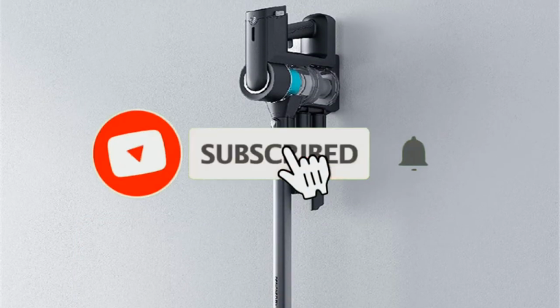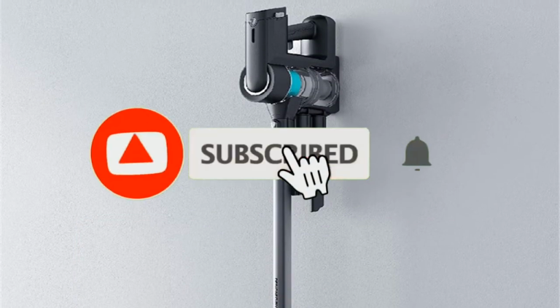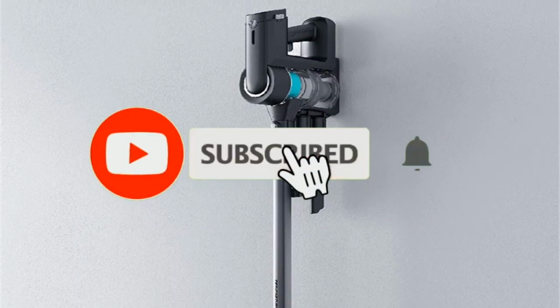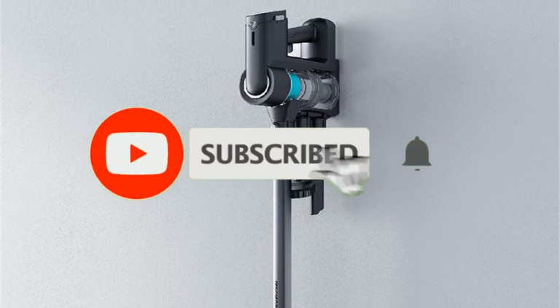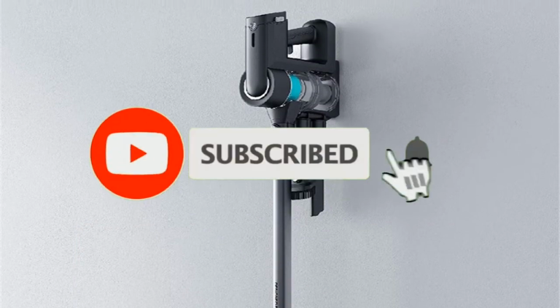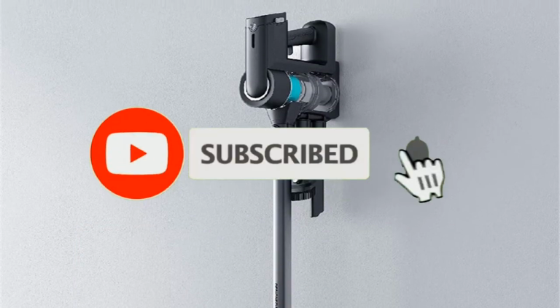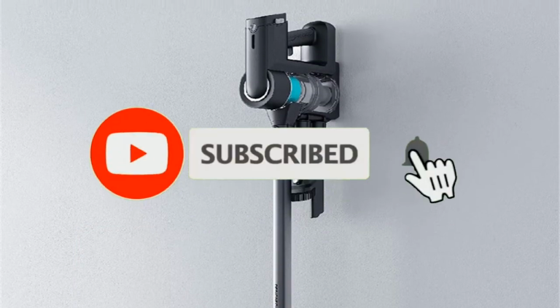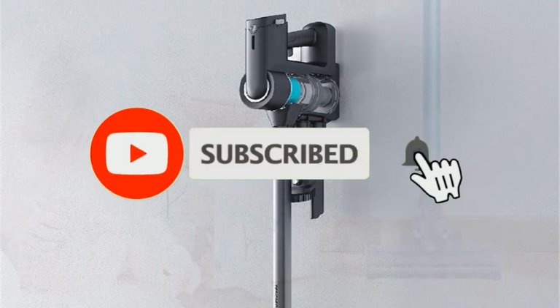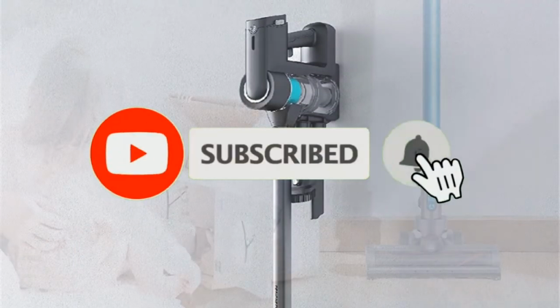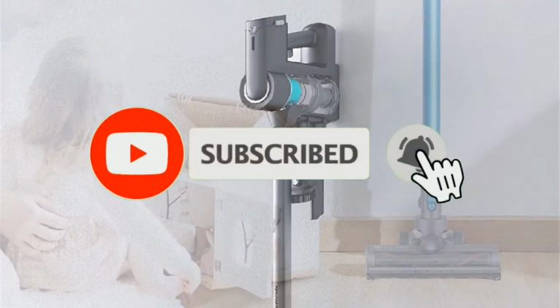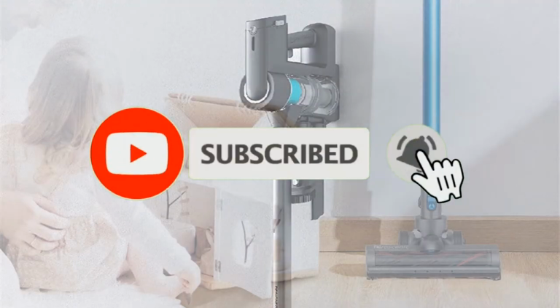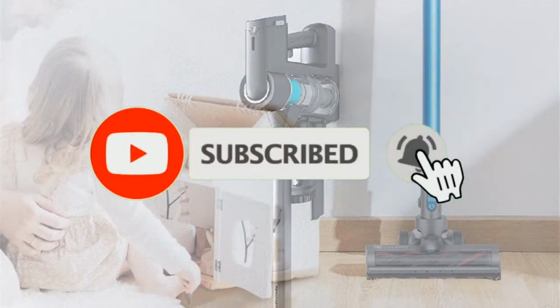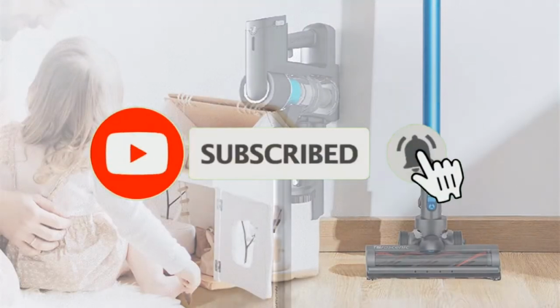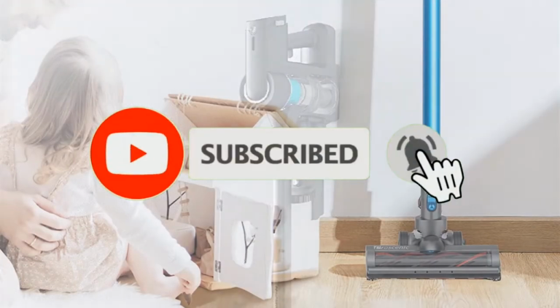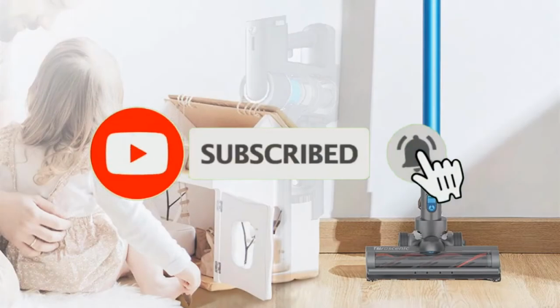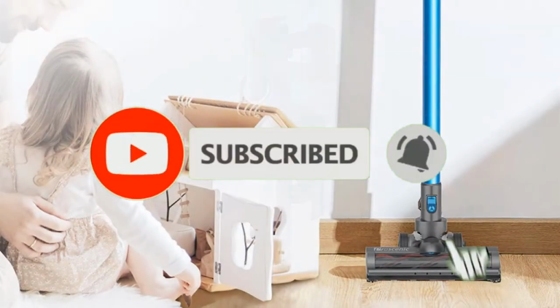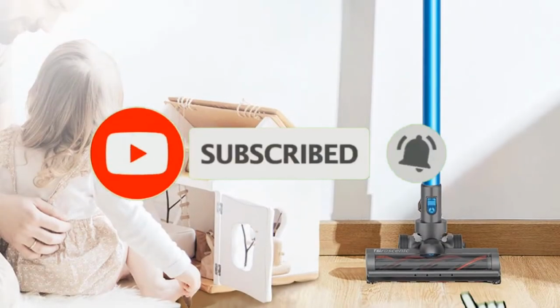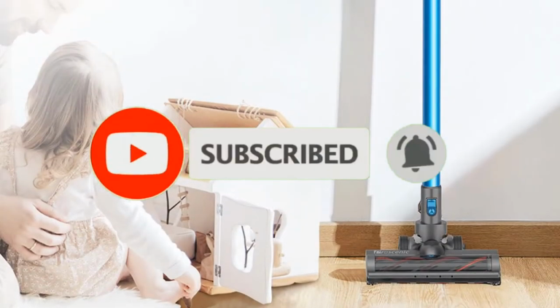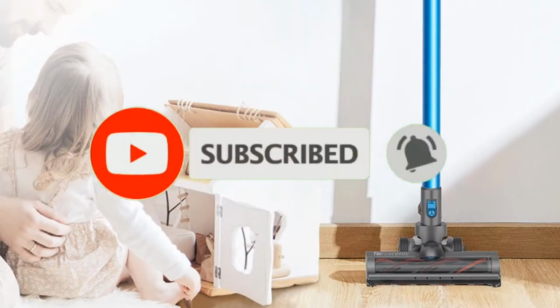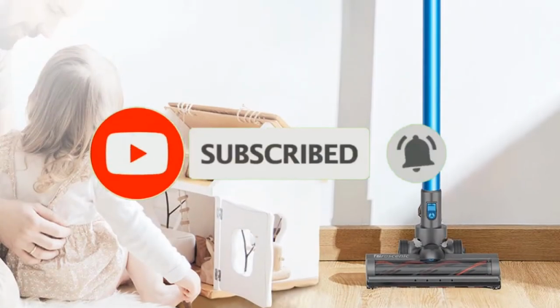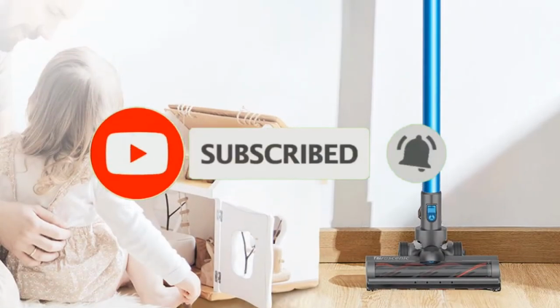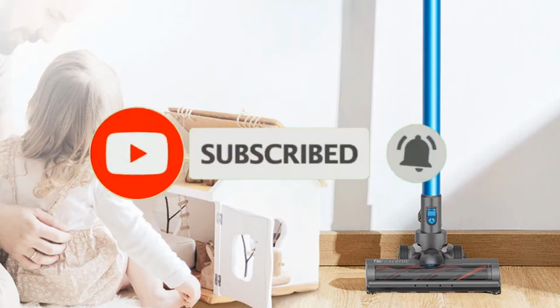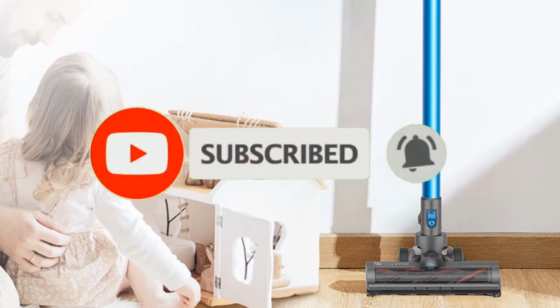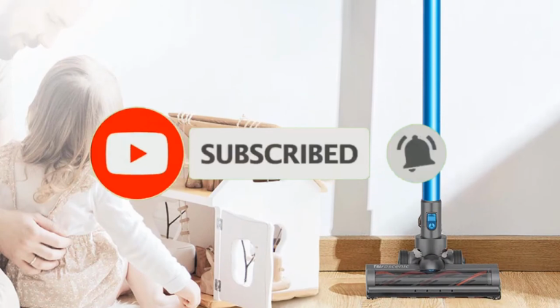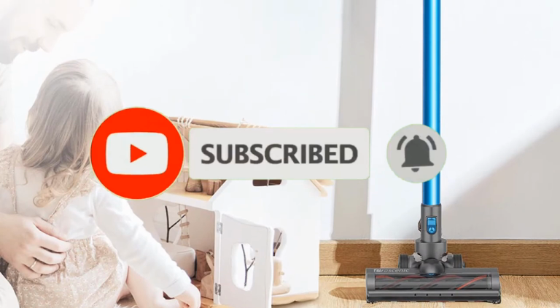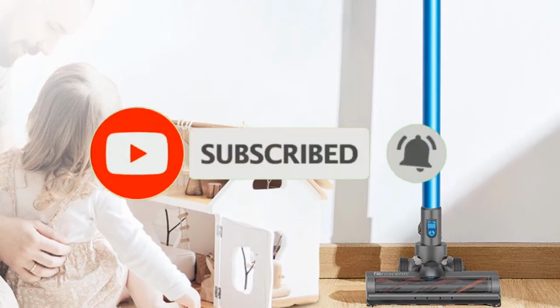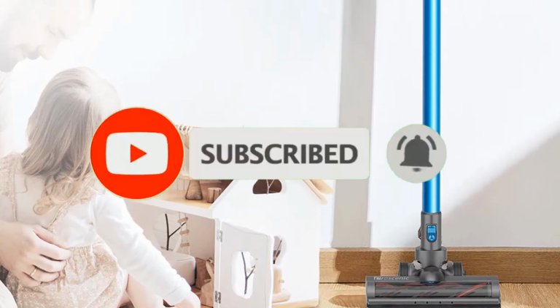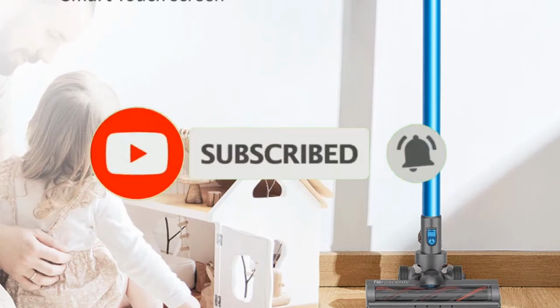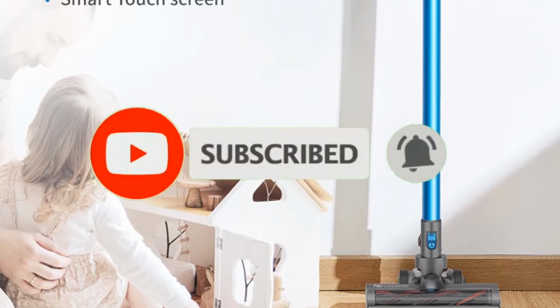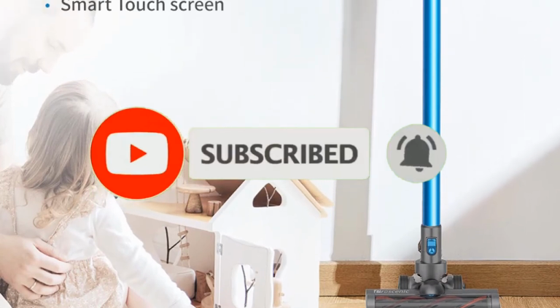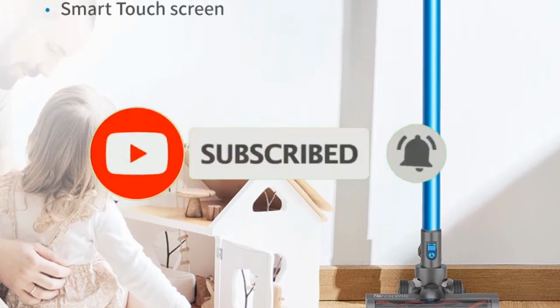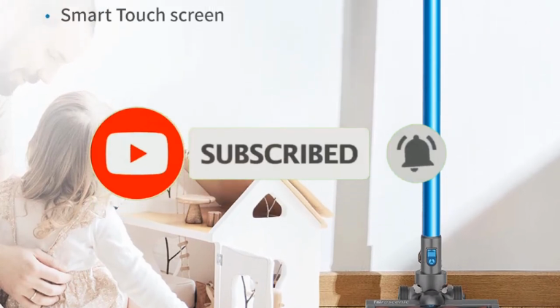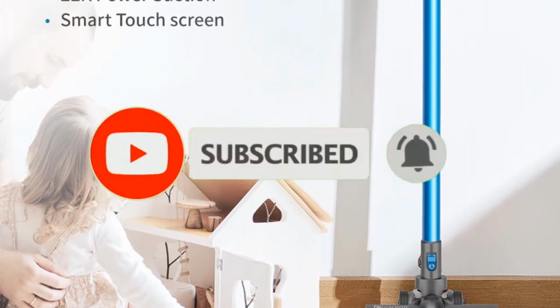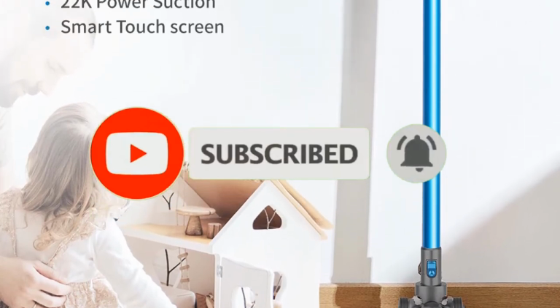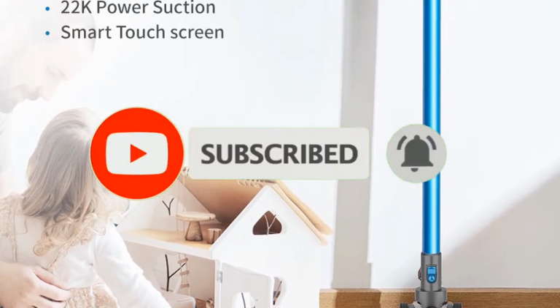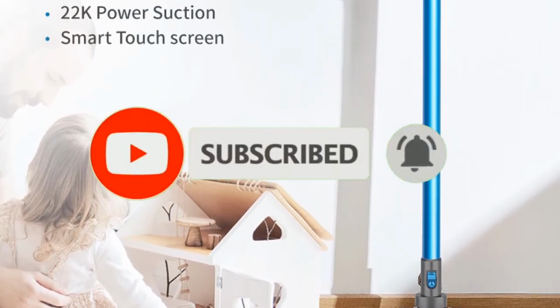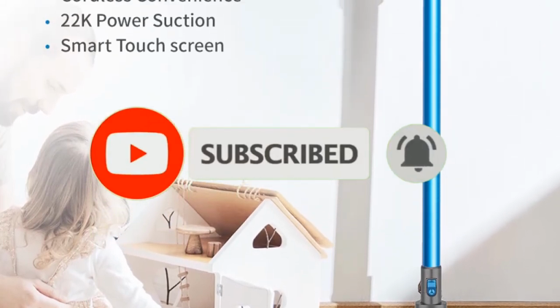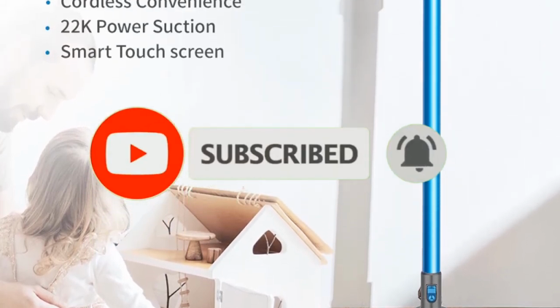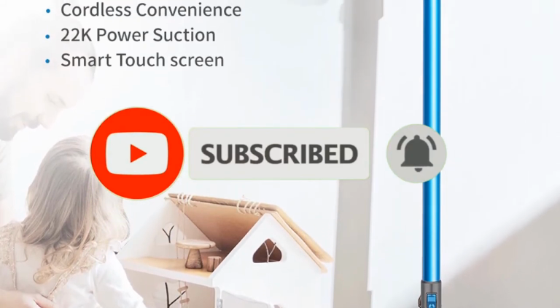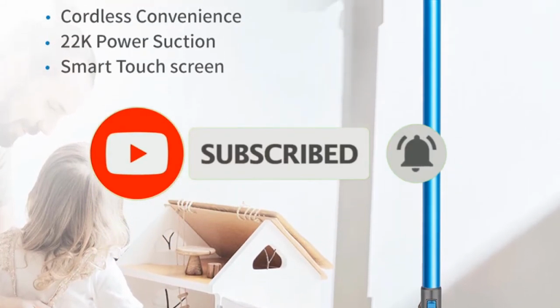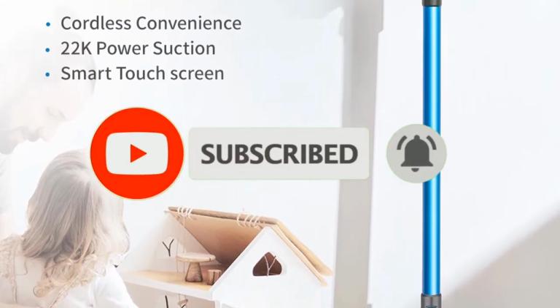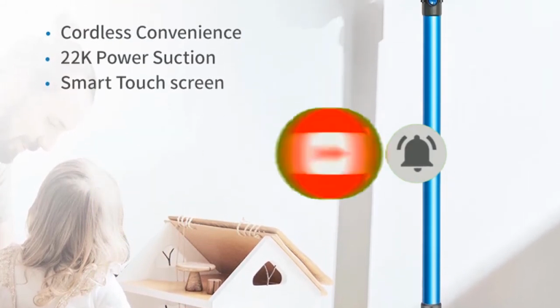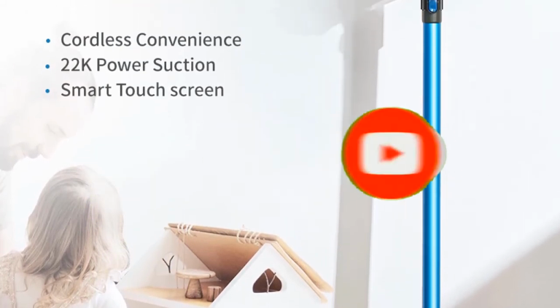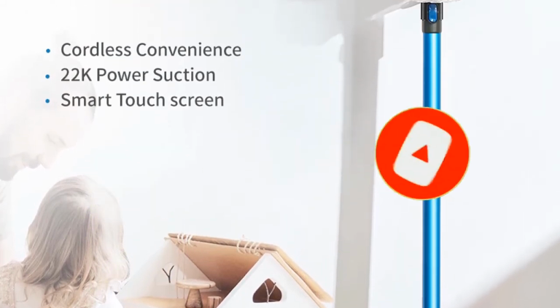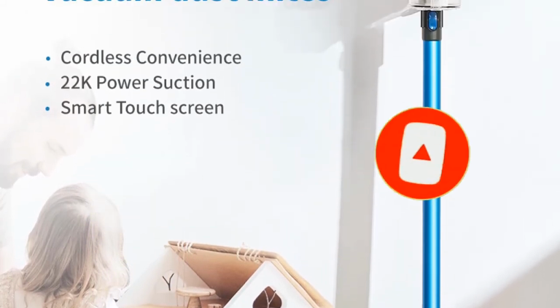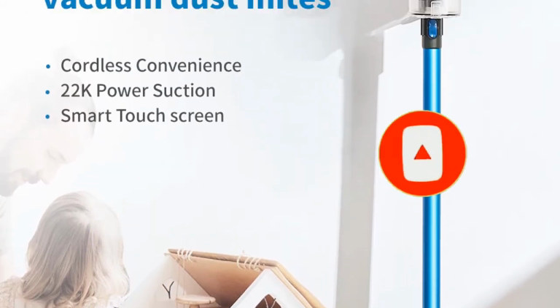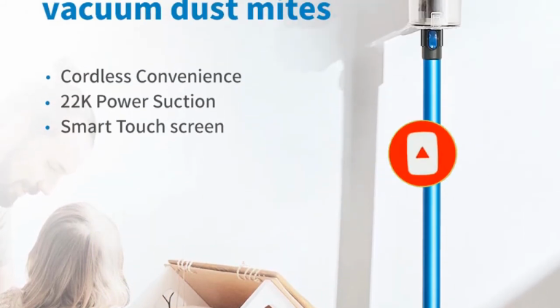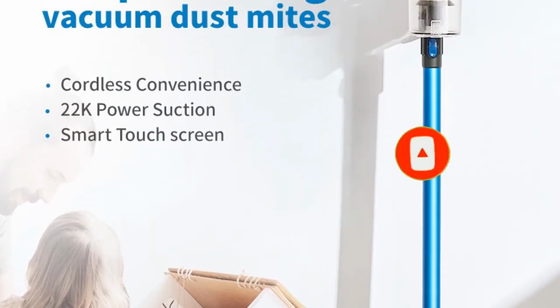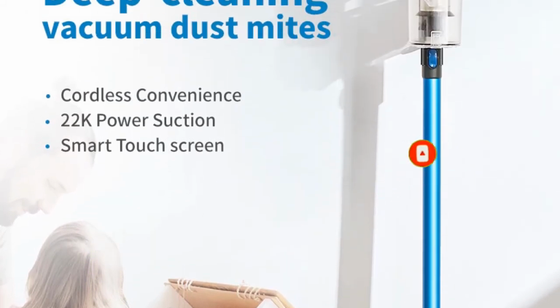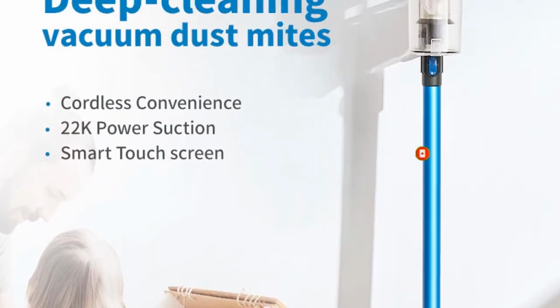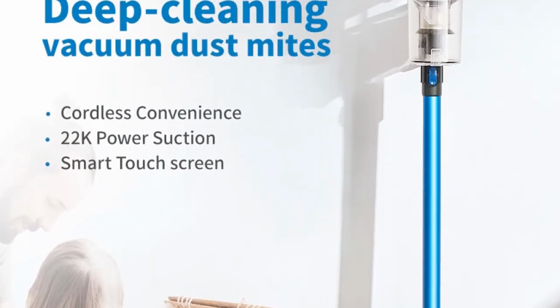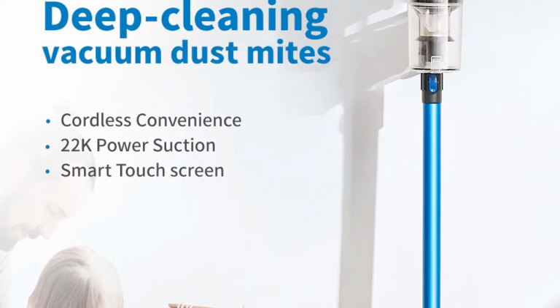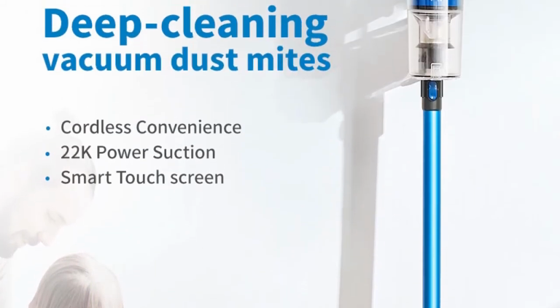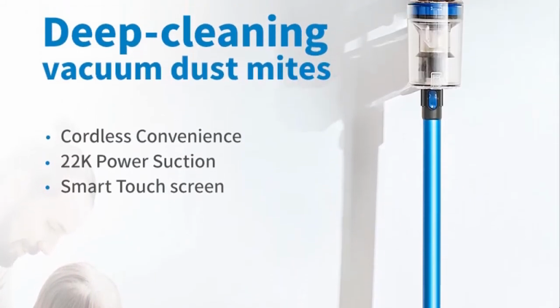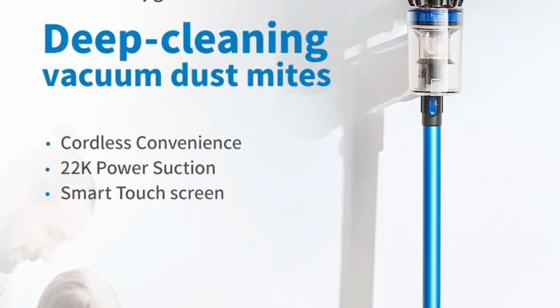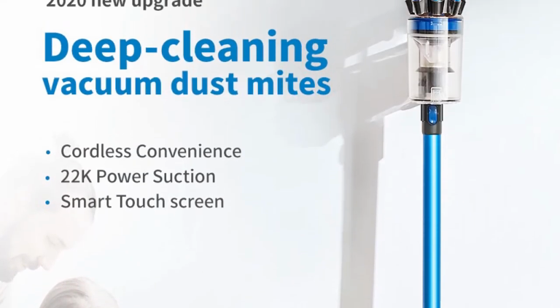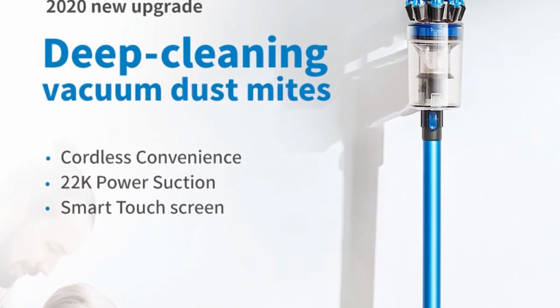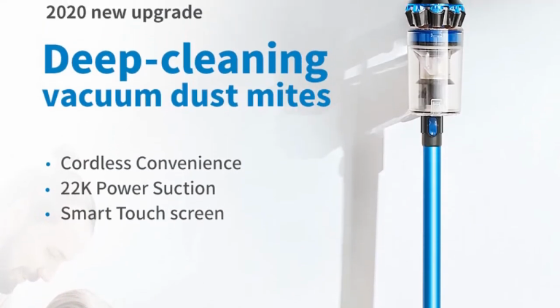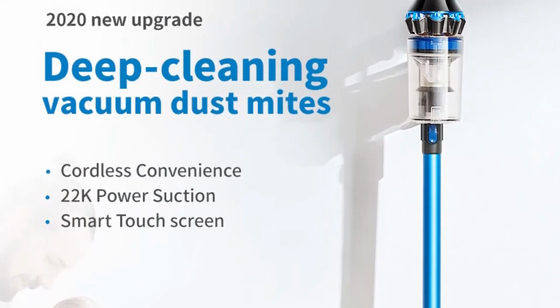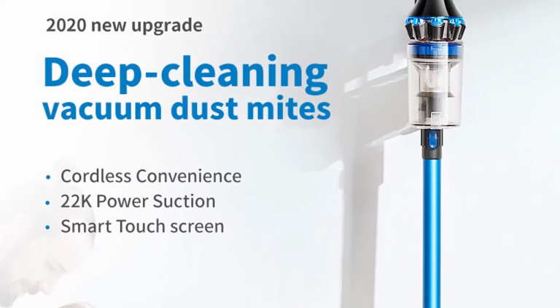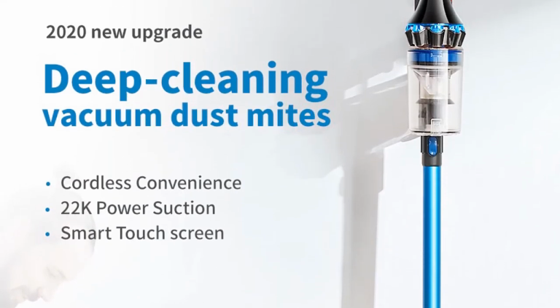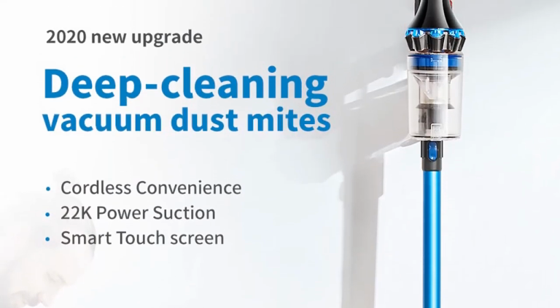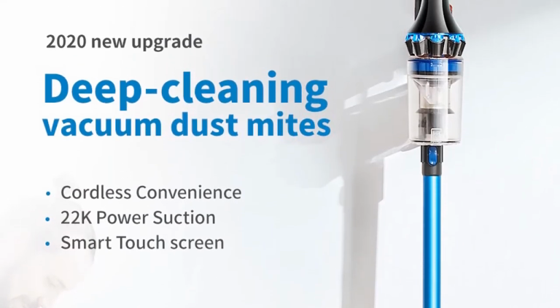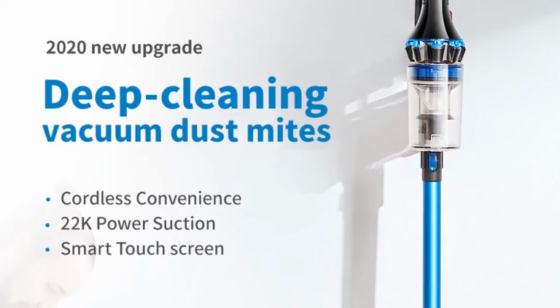Make sure you subscribe to stay up to date with the latest technology reviews. Okay, so let's get started with the video.